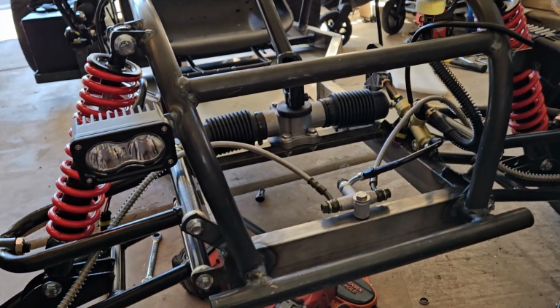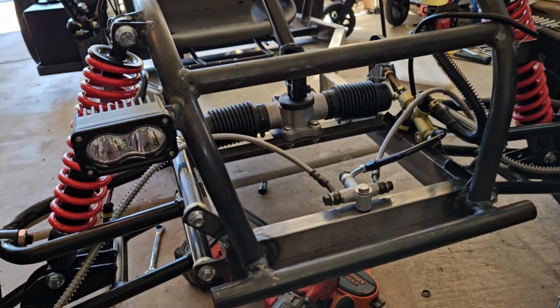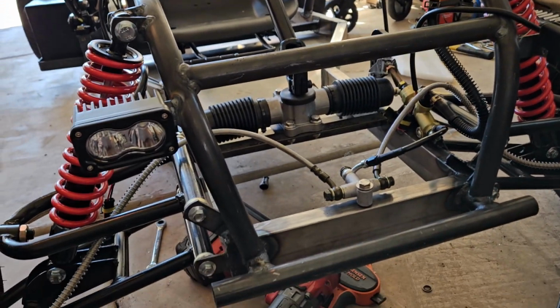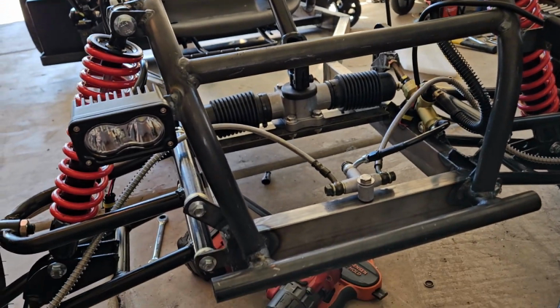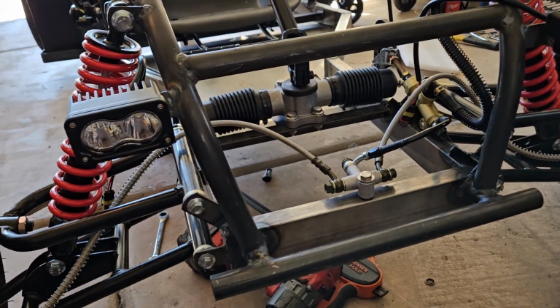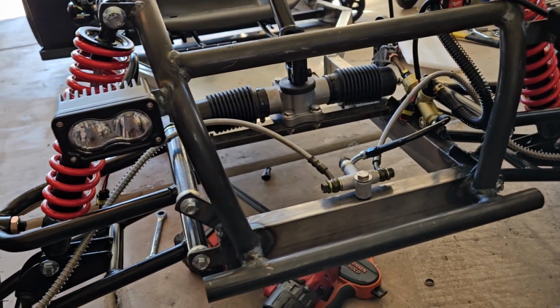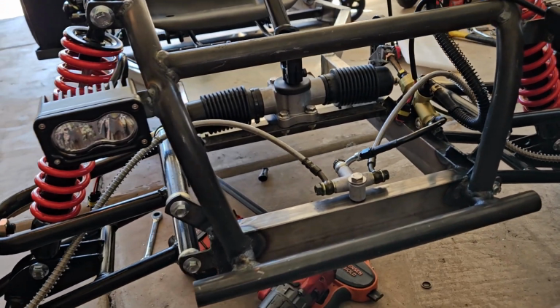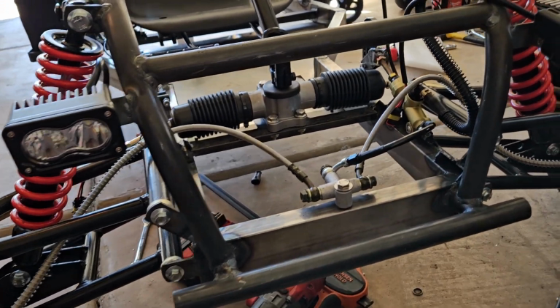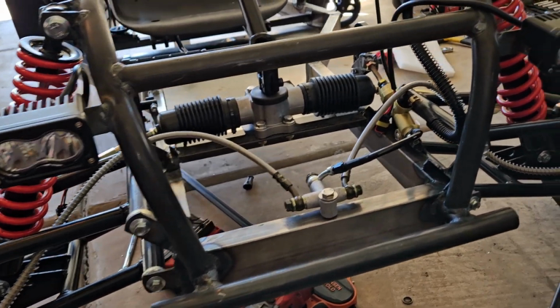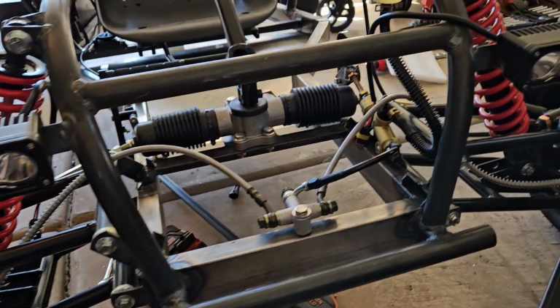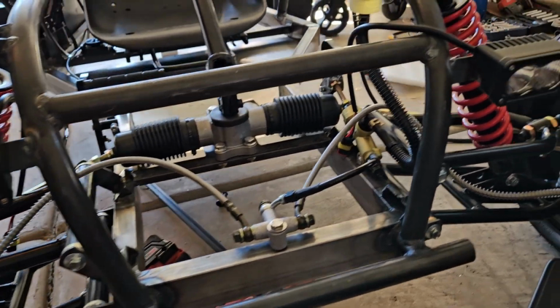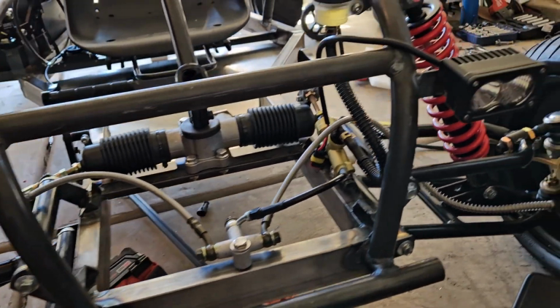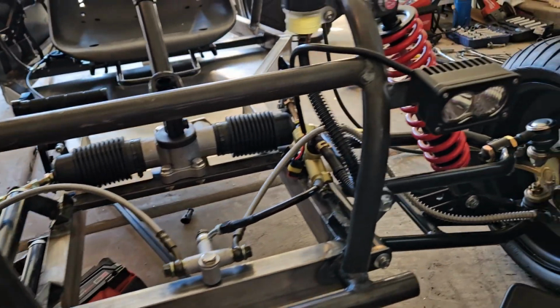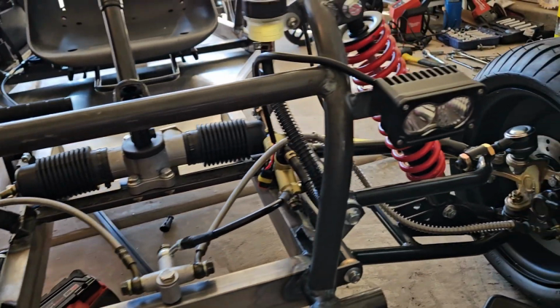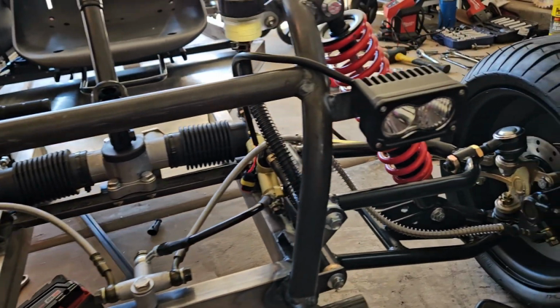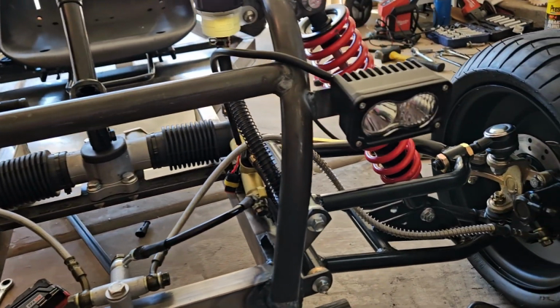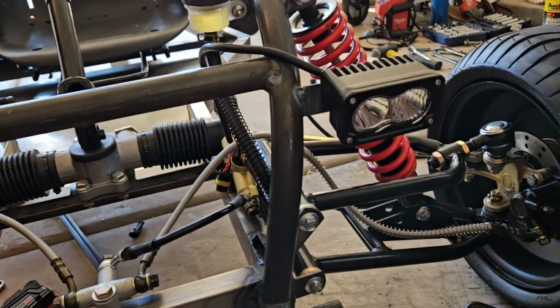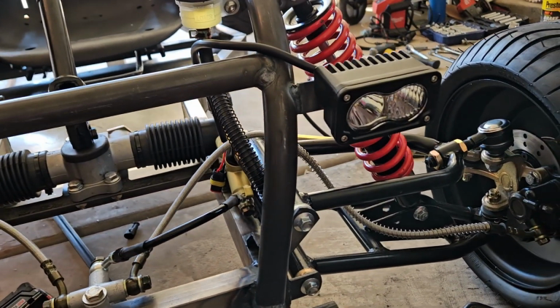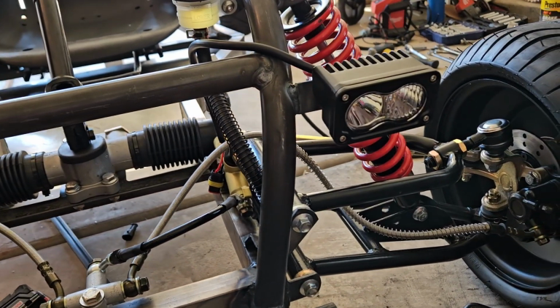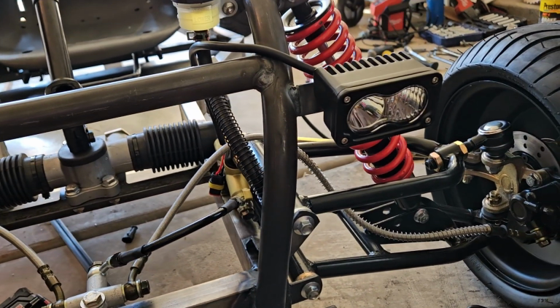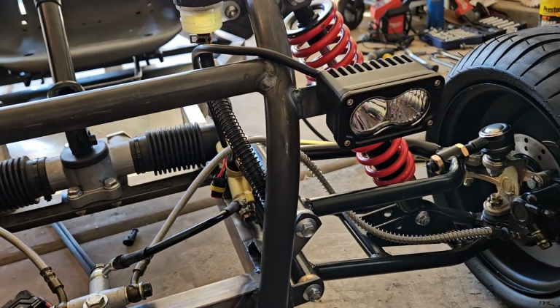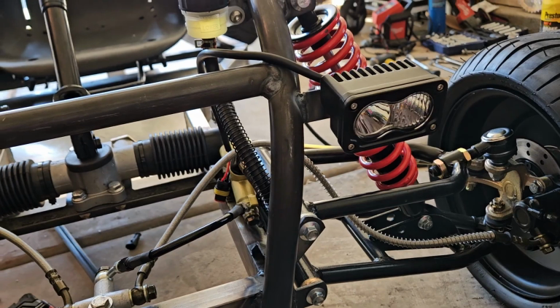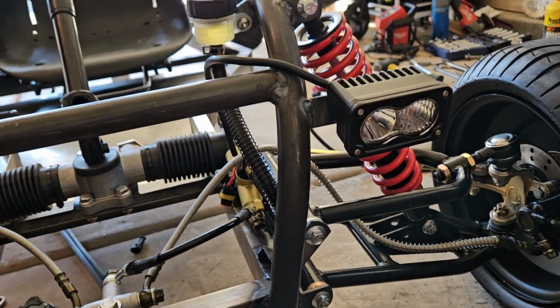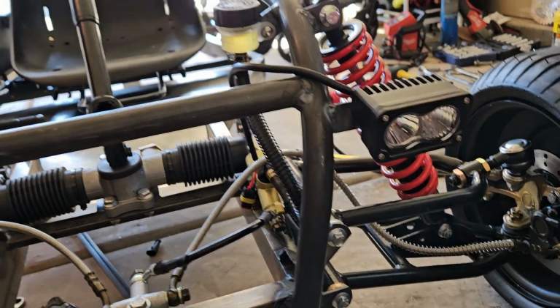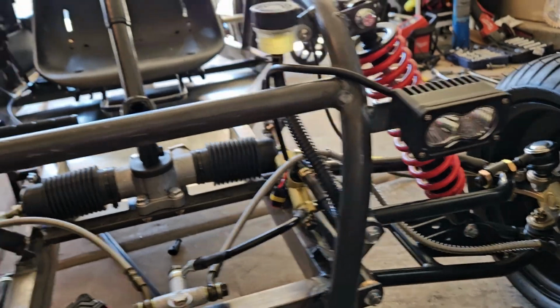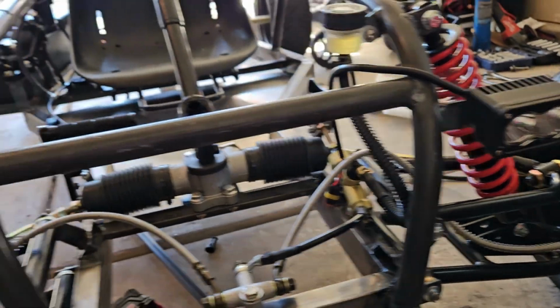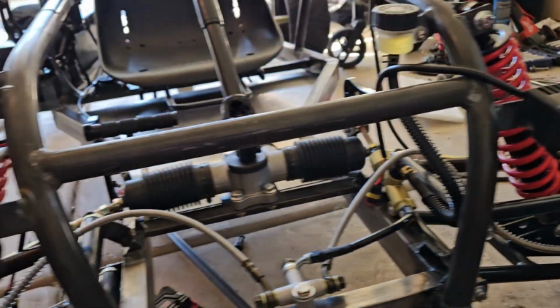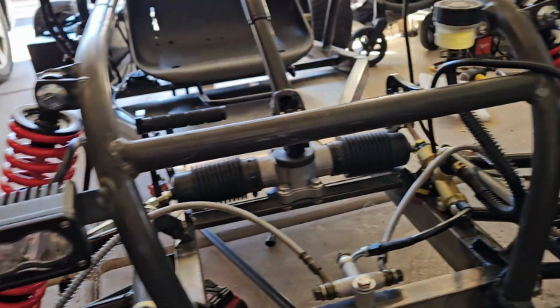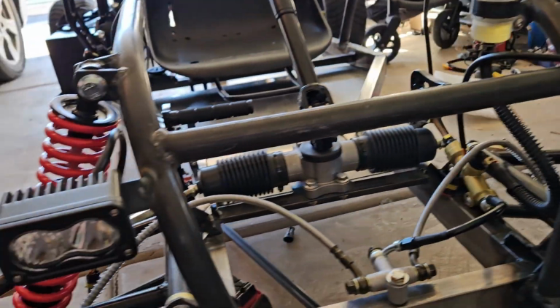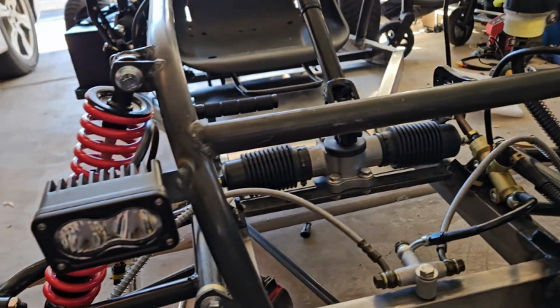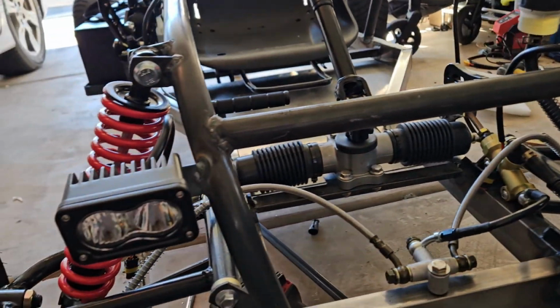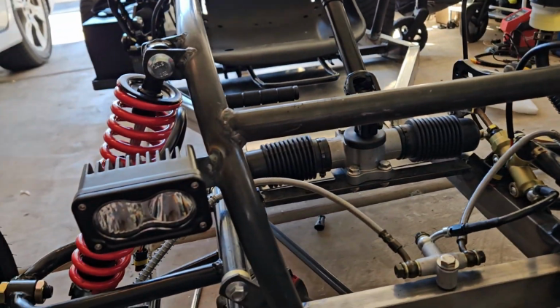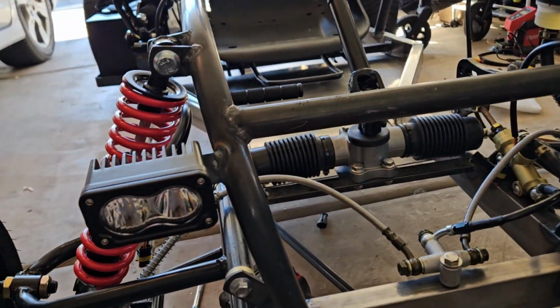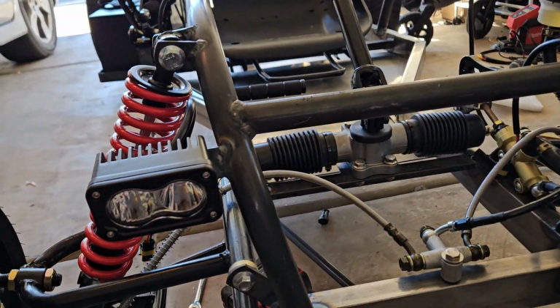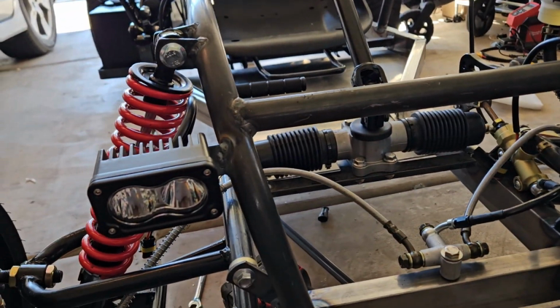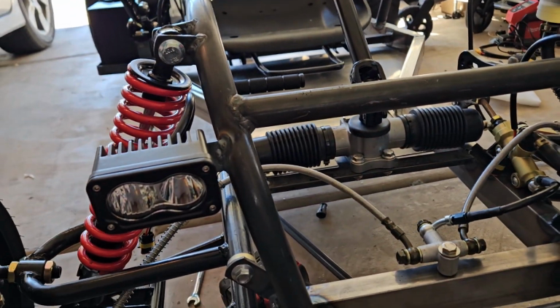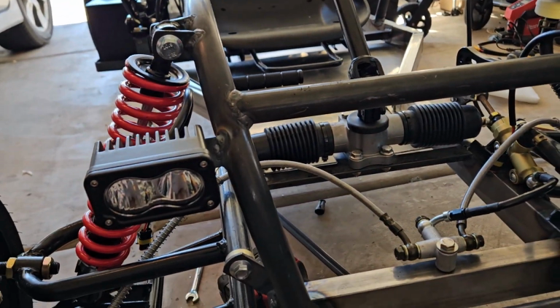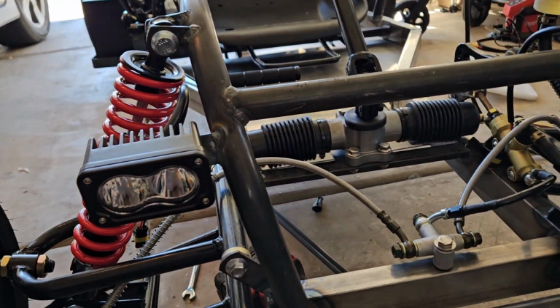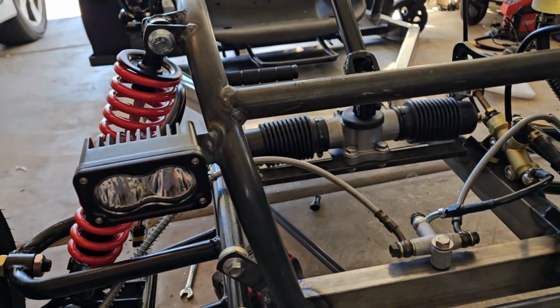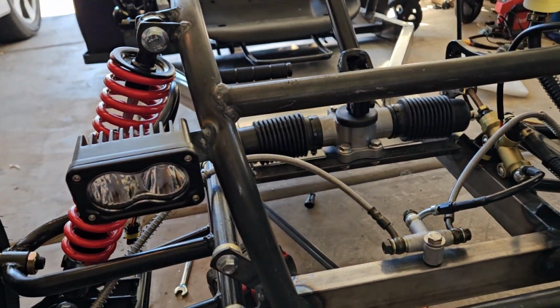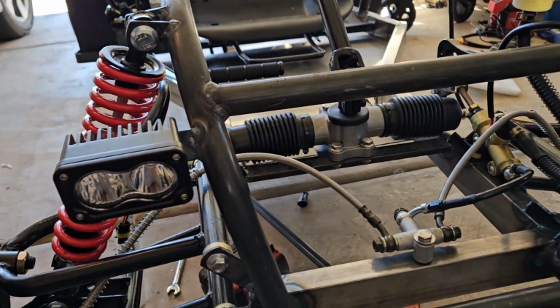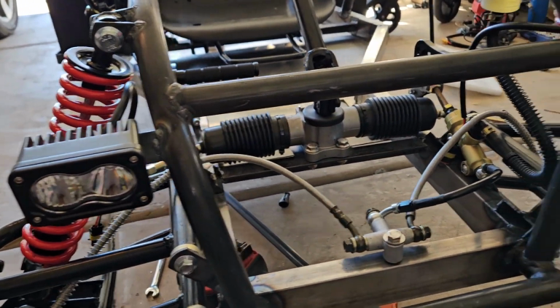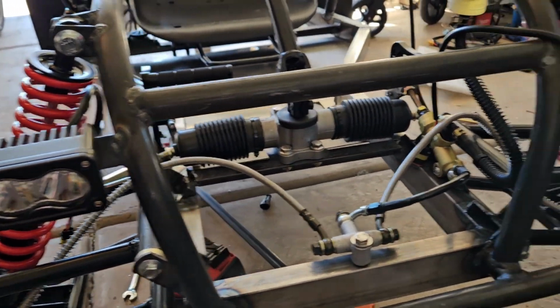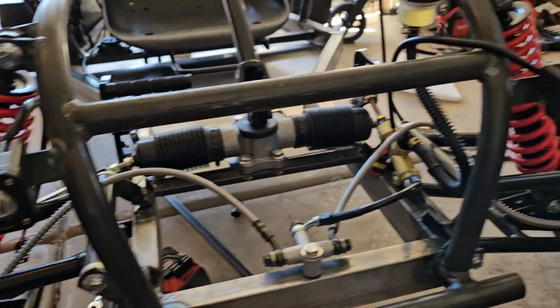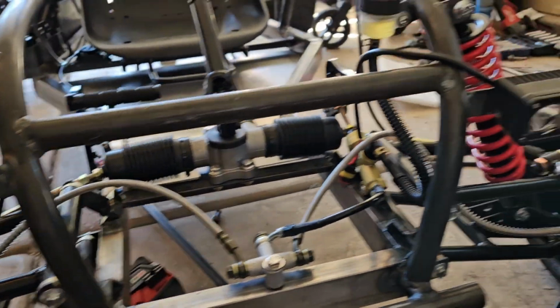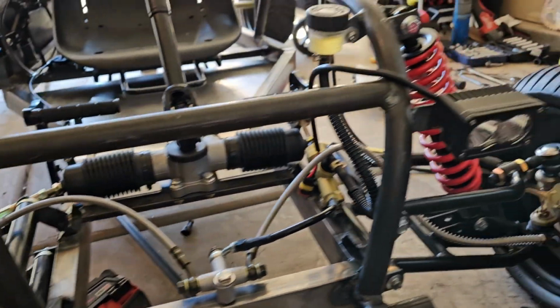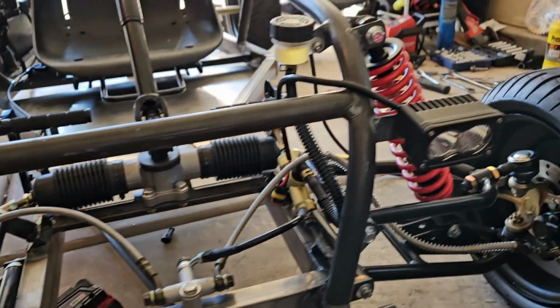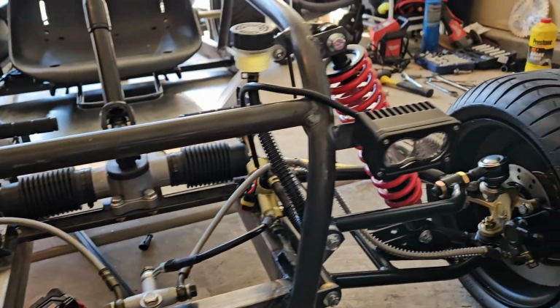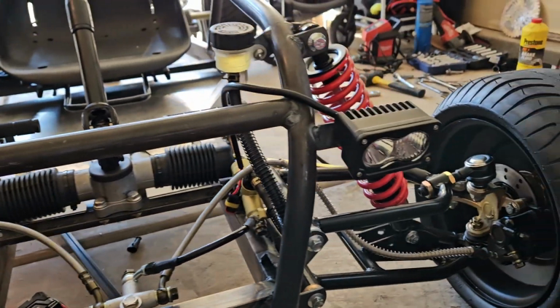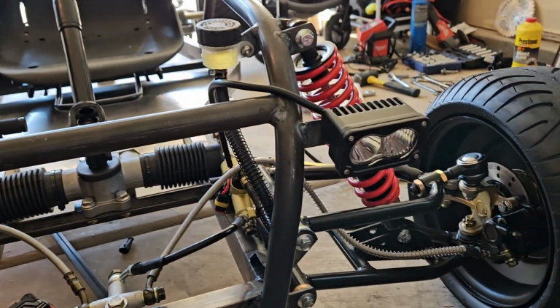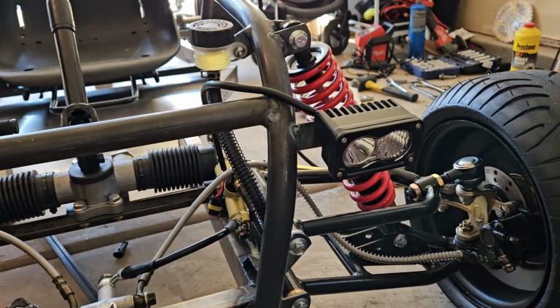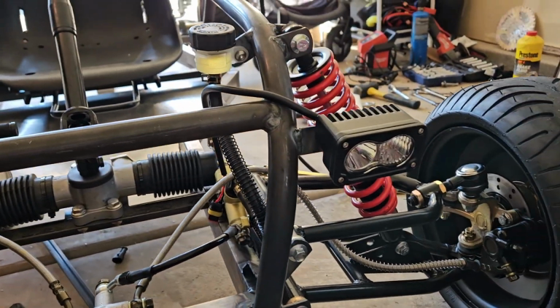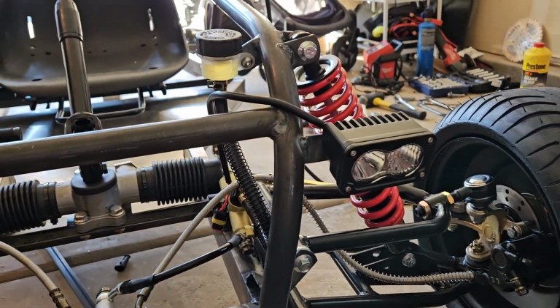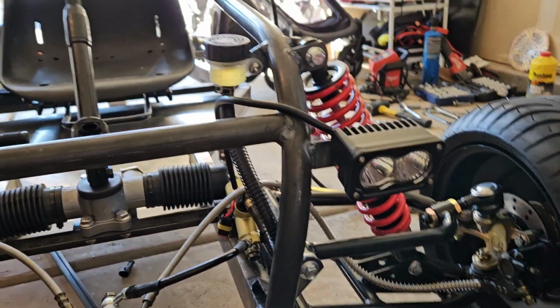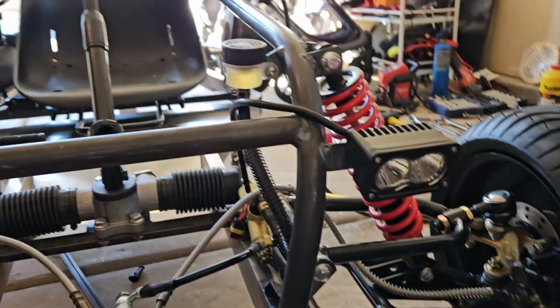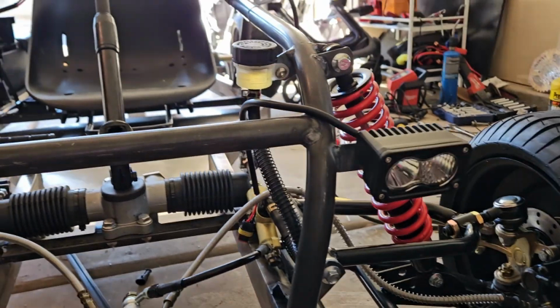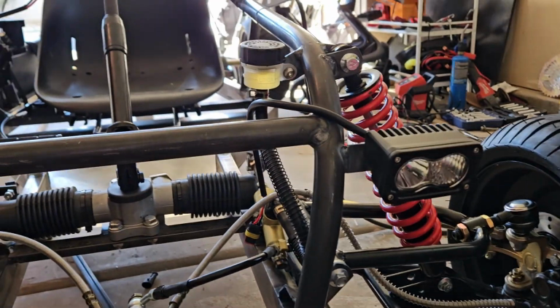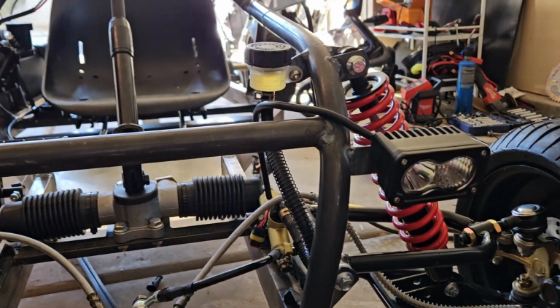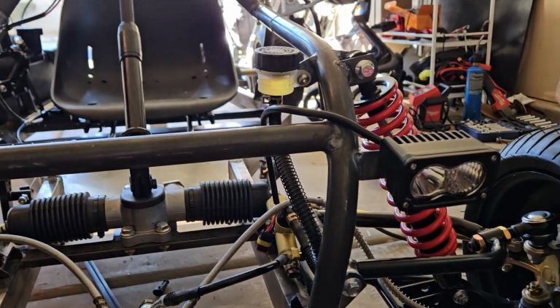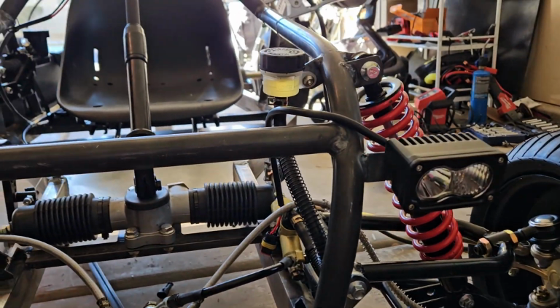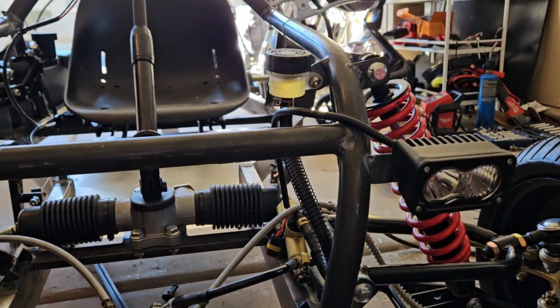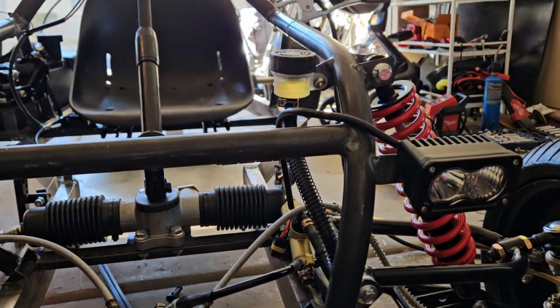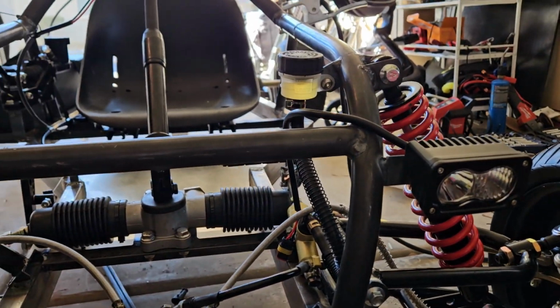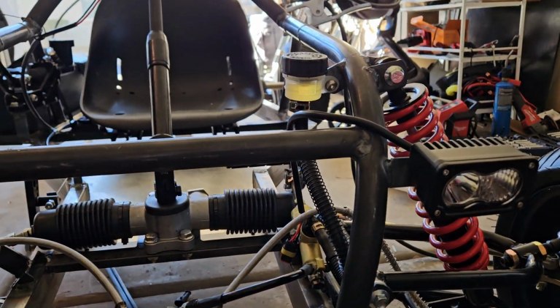Alright, so they look decent now. I guess we'll see how bright they are at night riding.